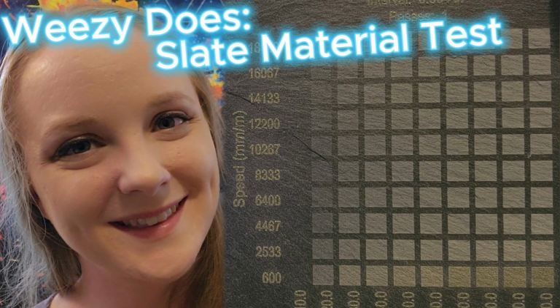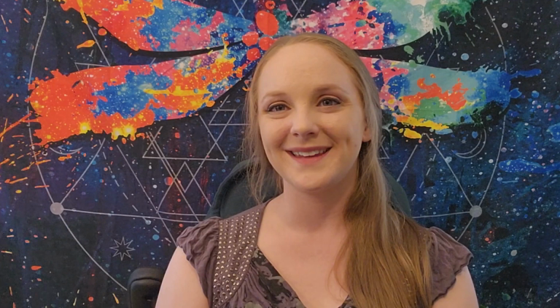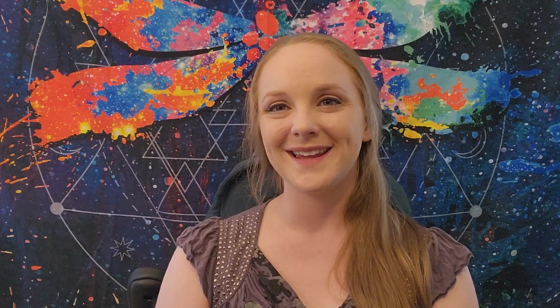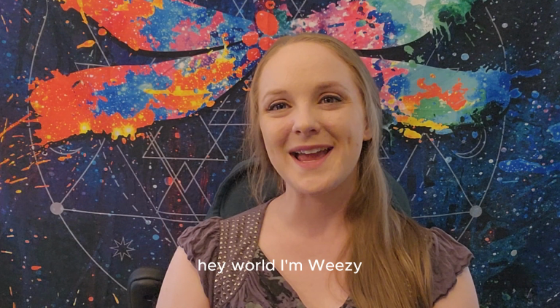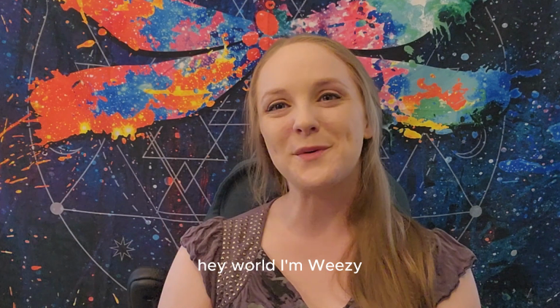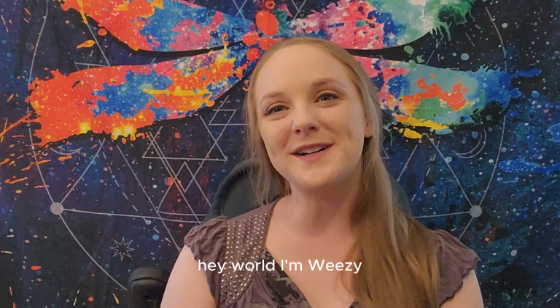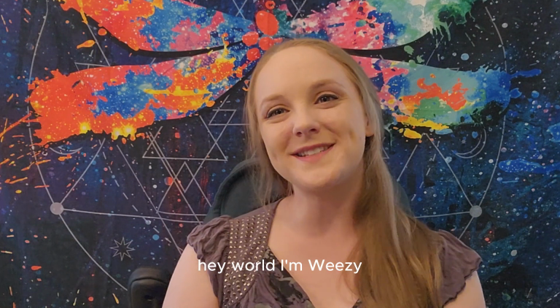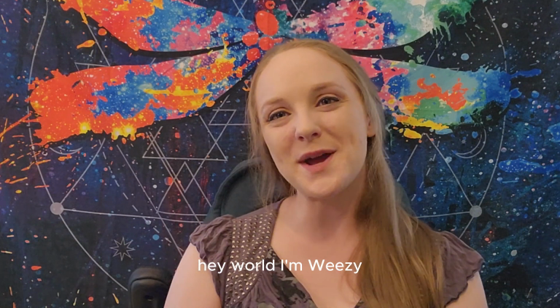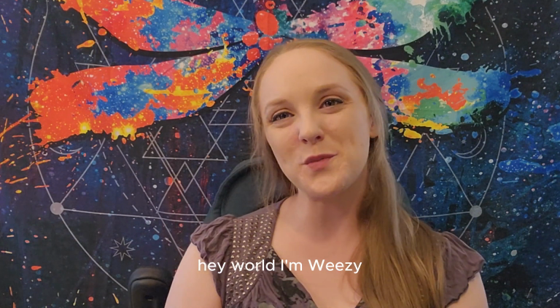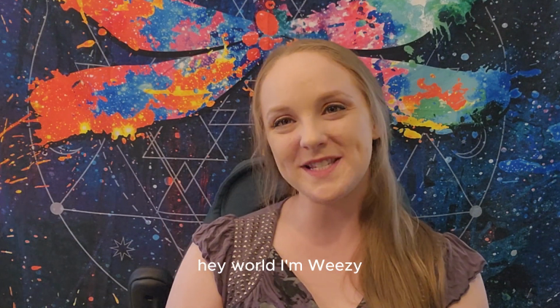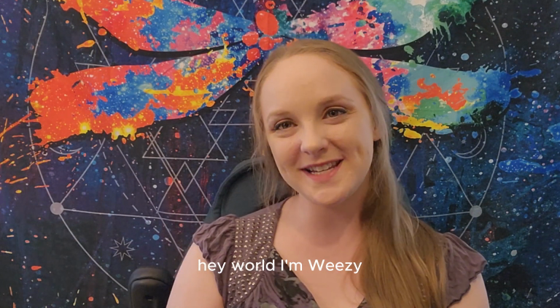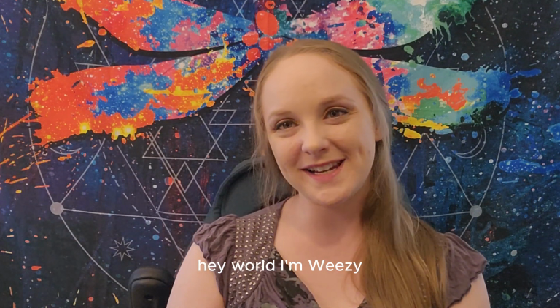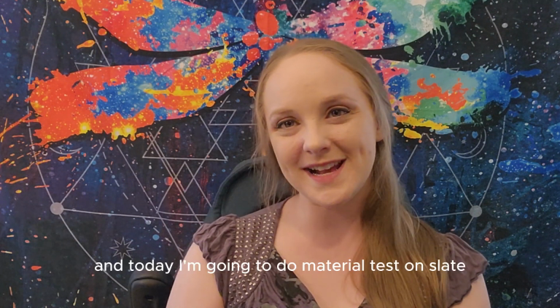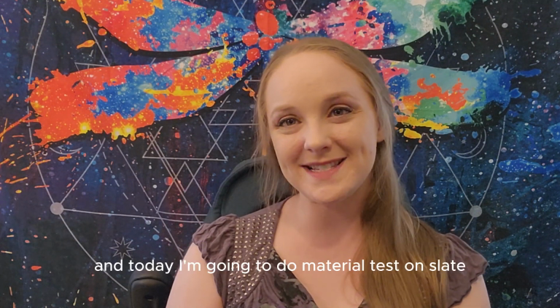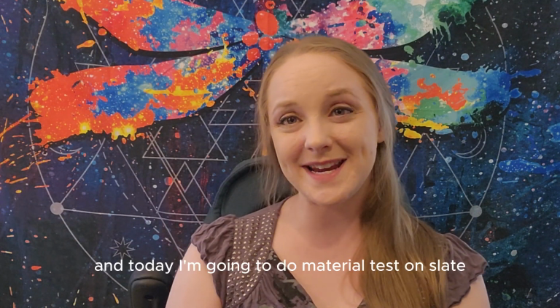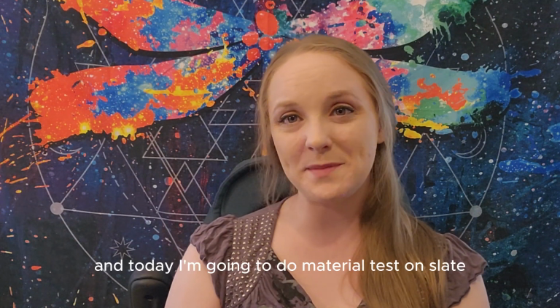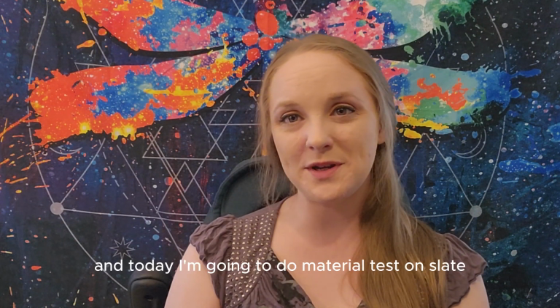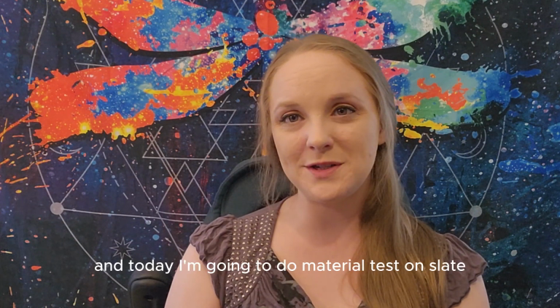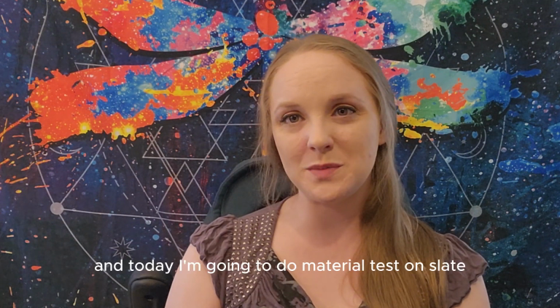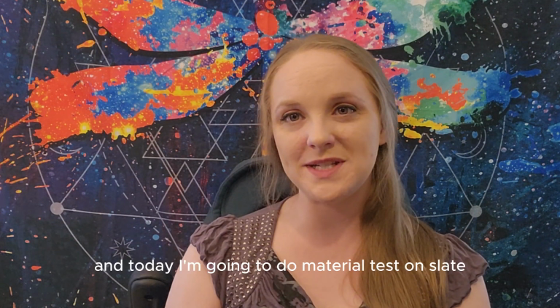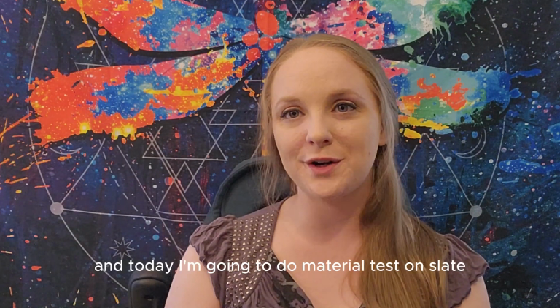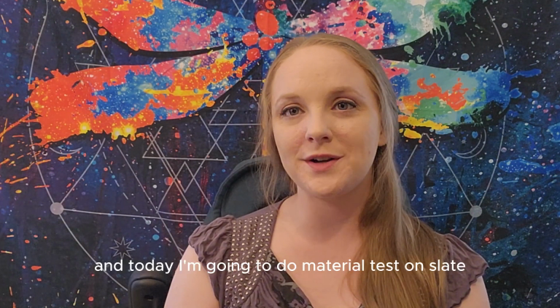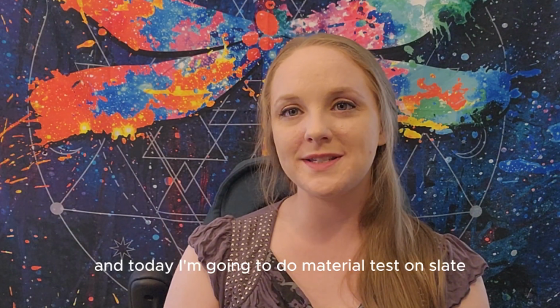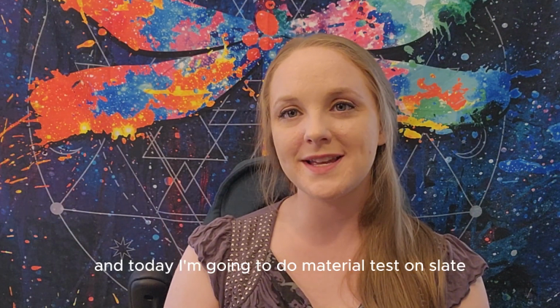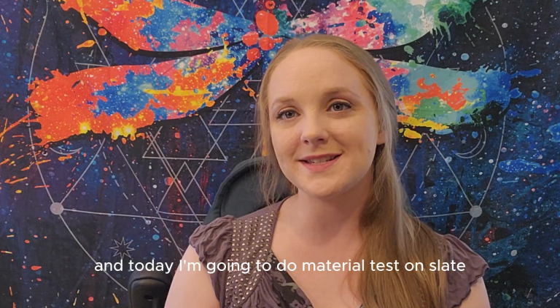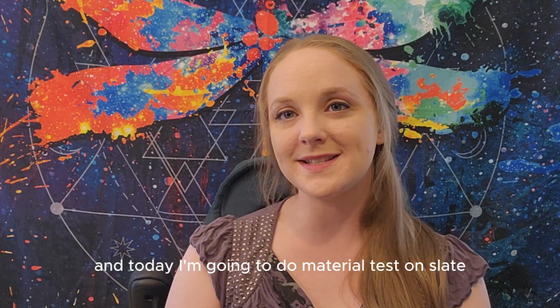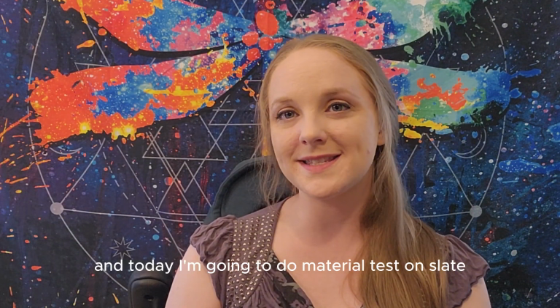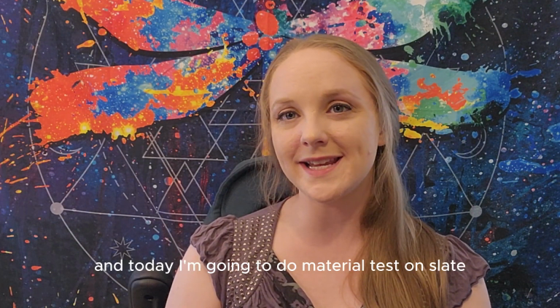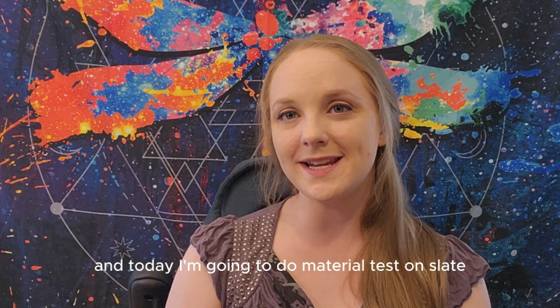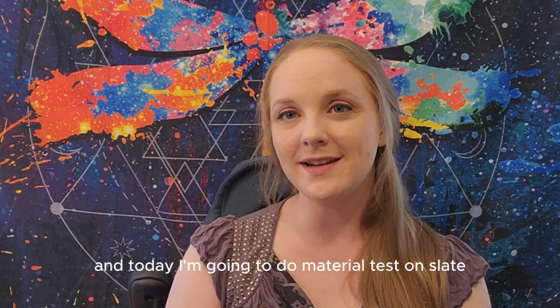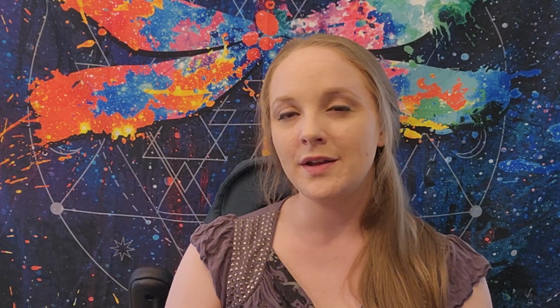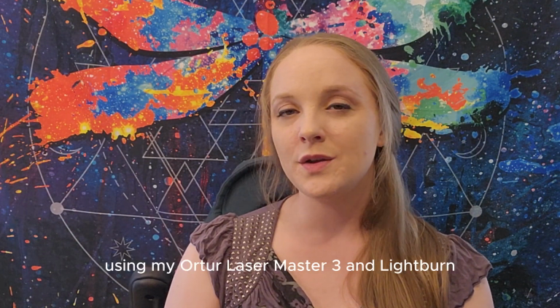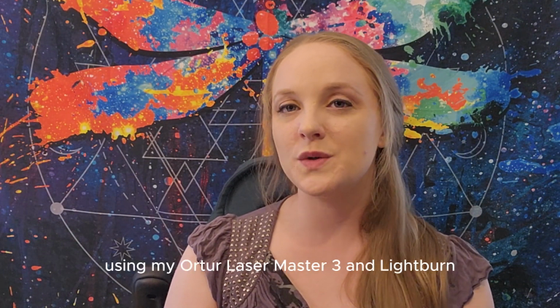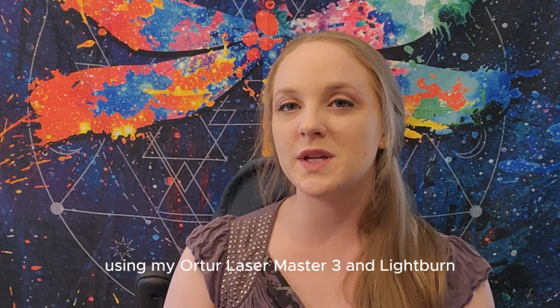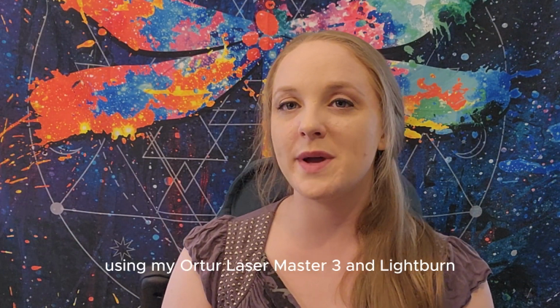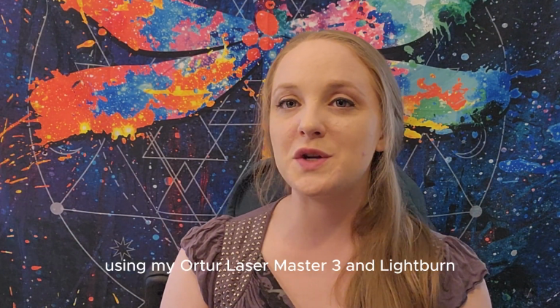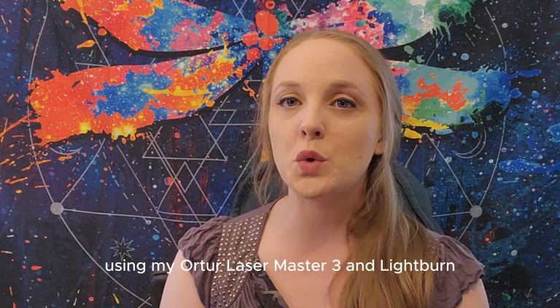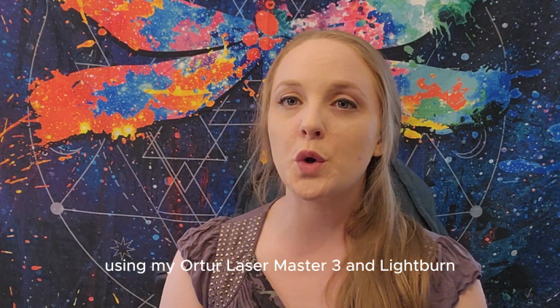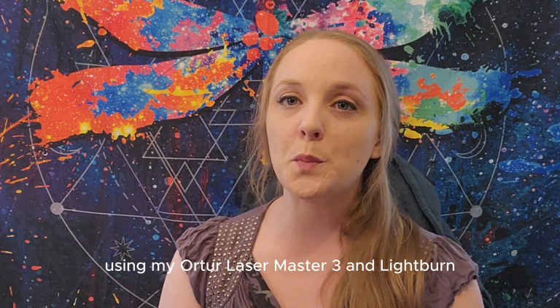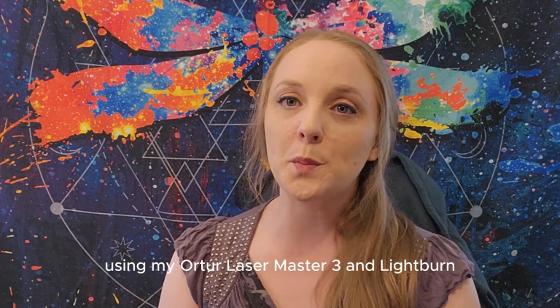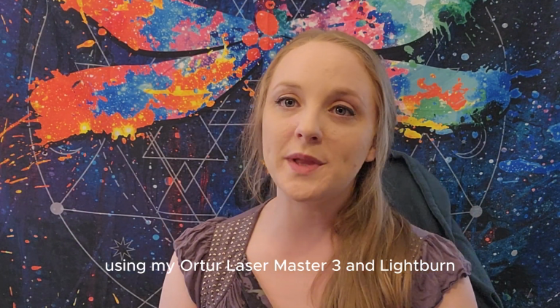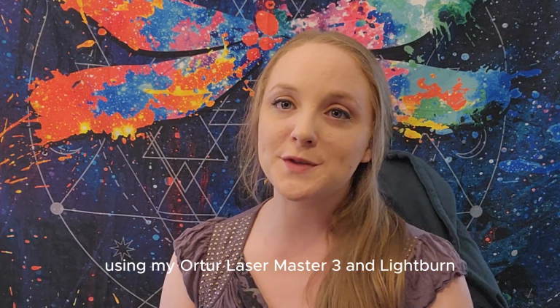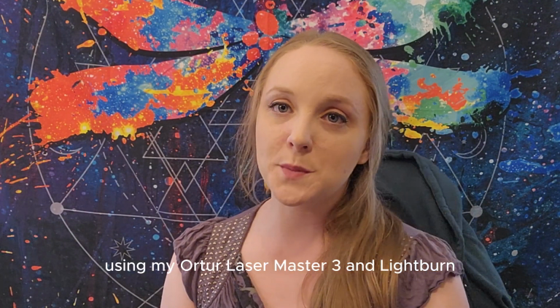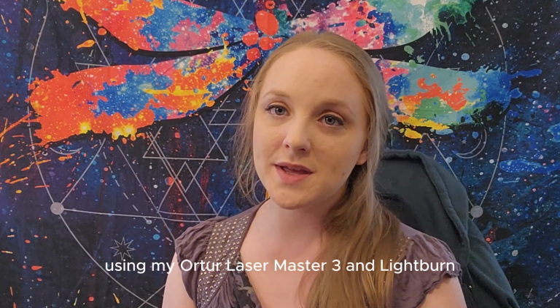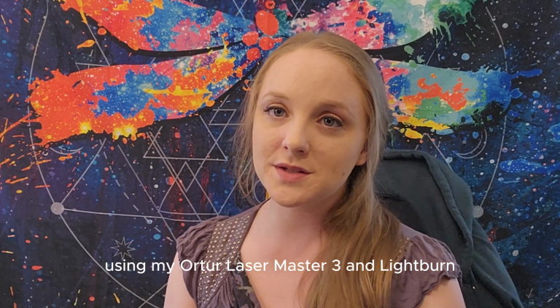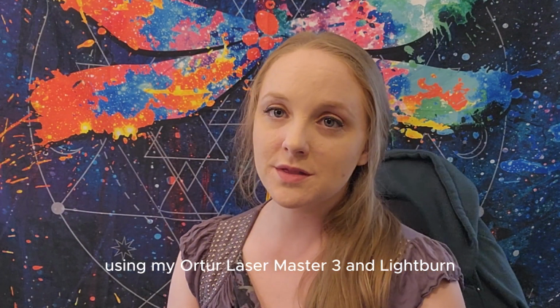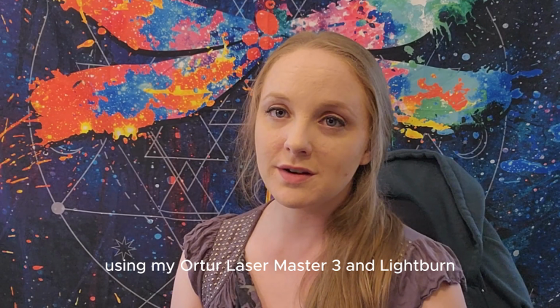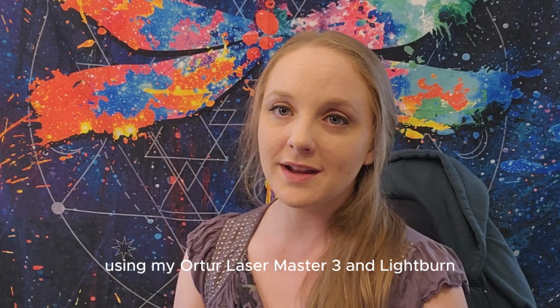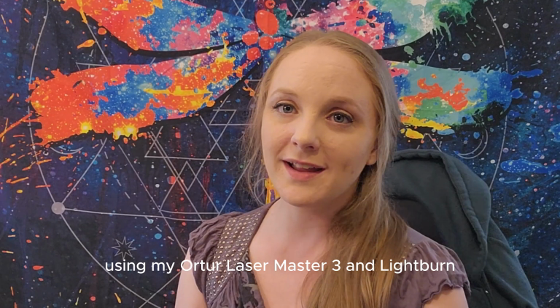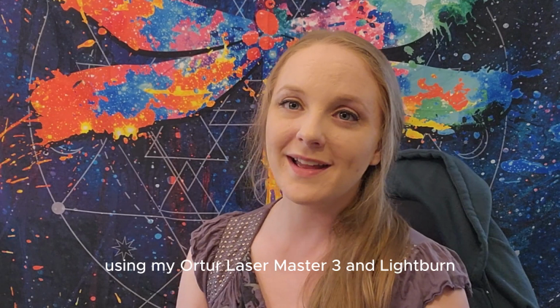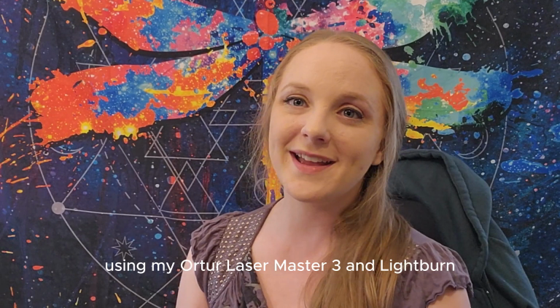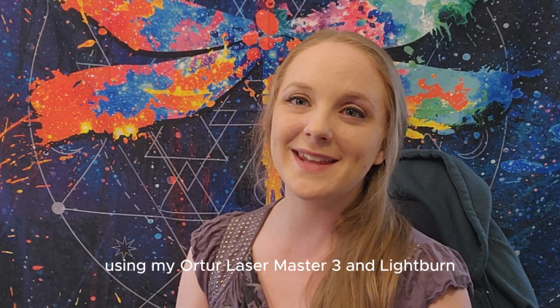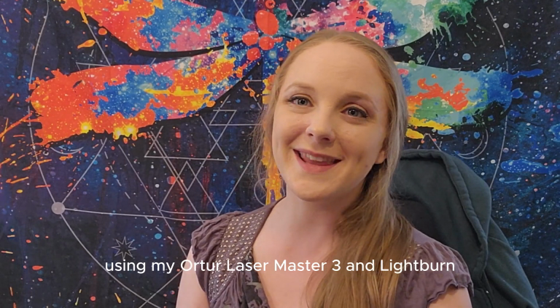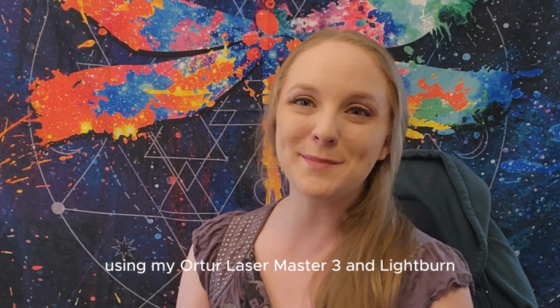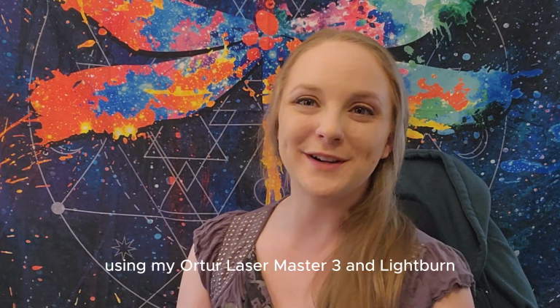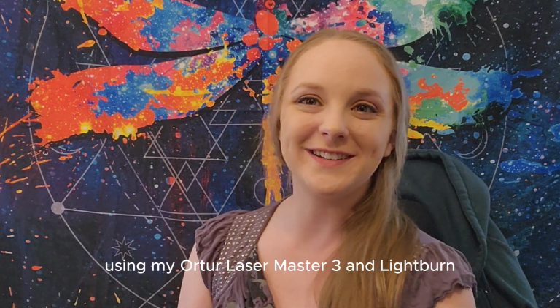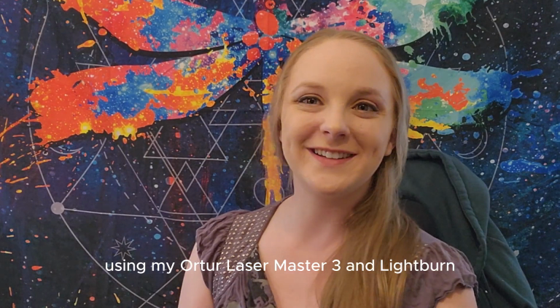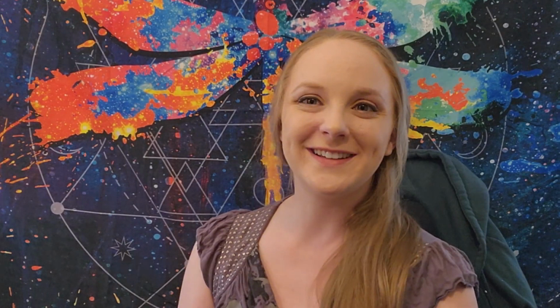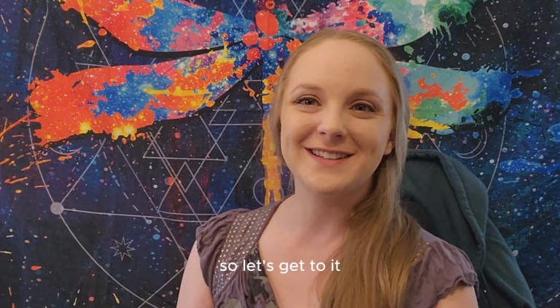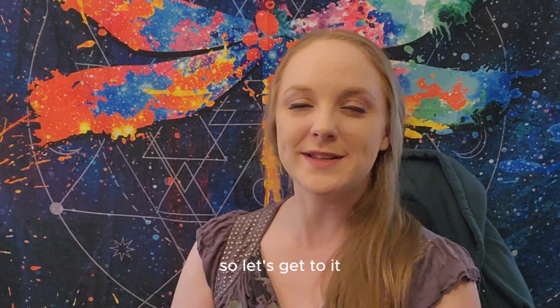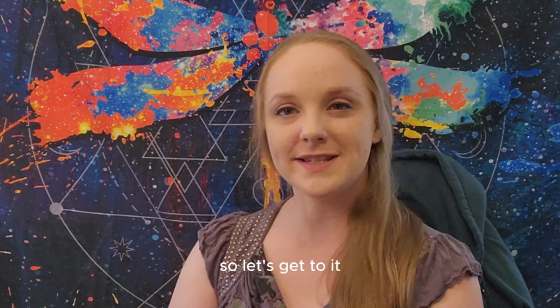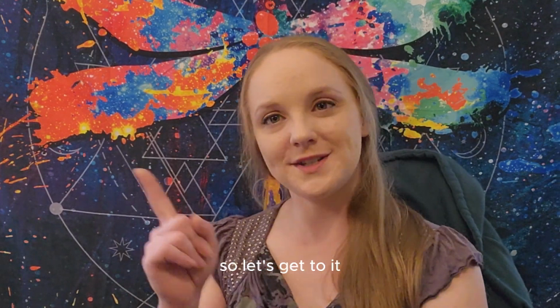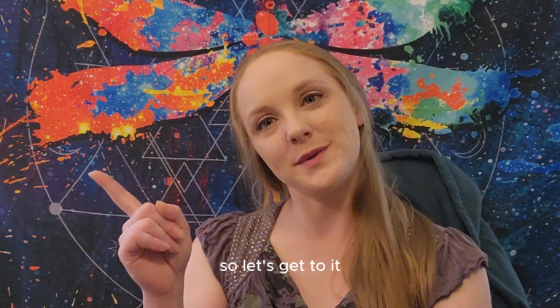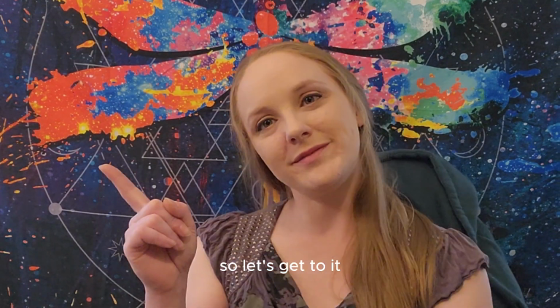Hey world, I'm Wheezy, and today I'm going to do a material test on slate using the xTool Laser Master 3 and LightBurn. So let's get to it!